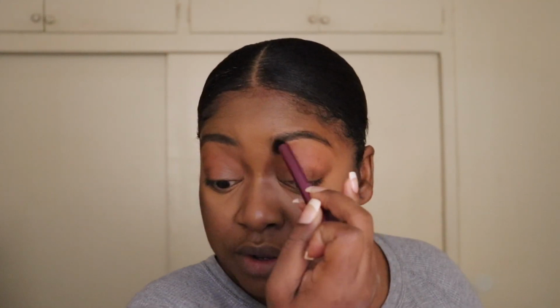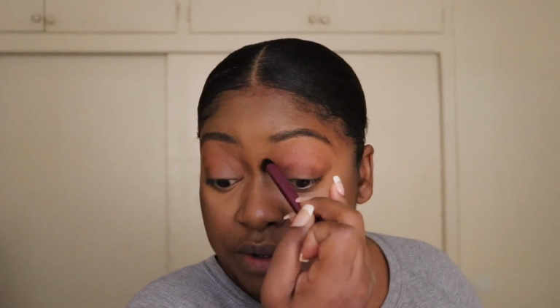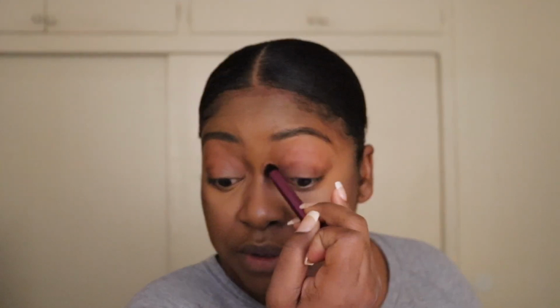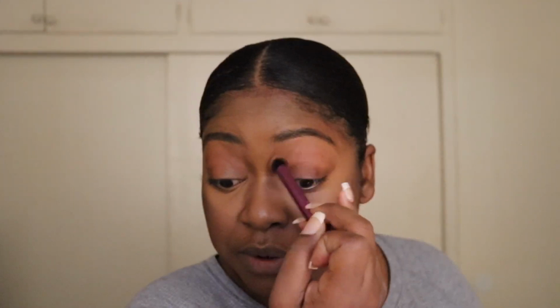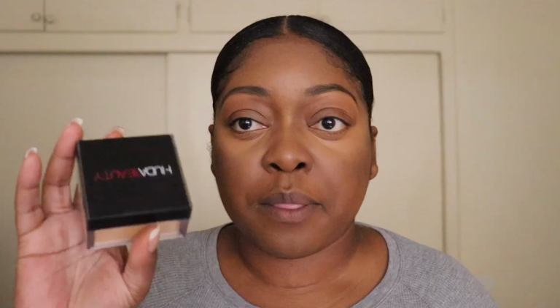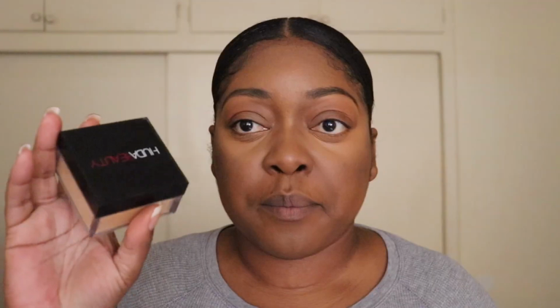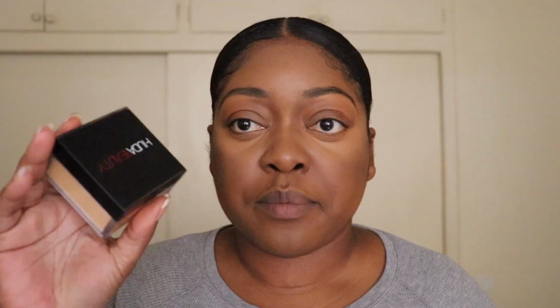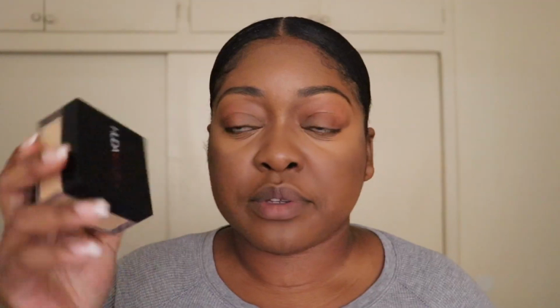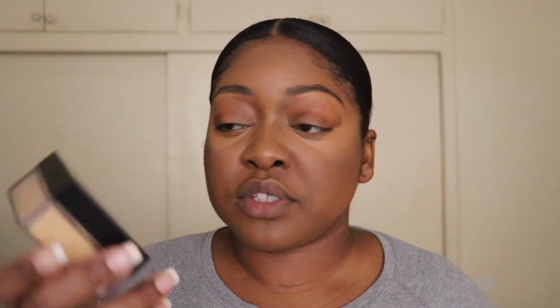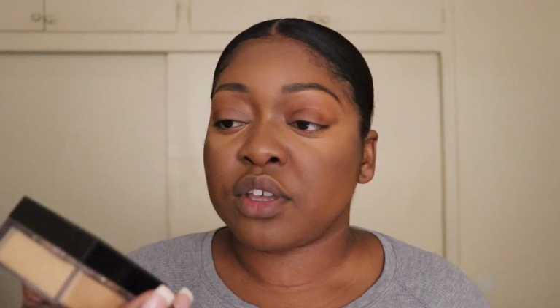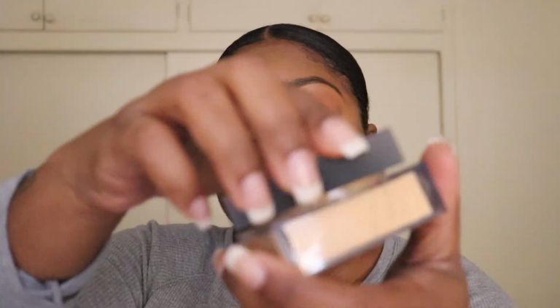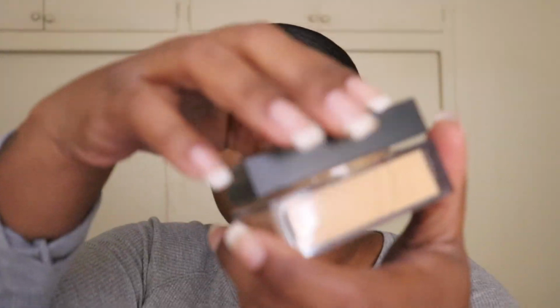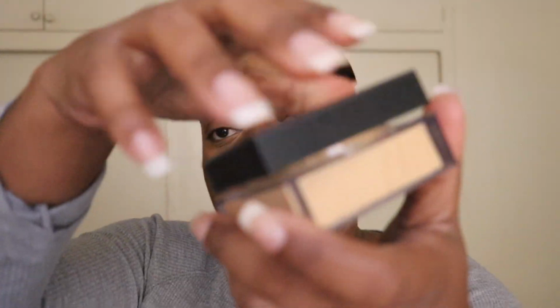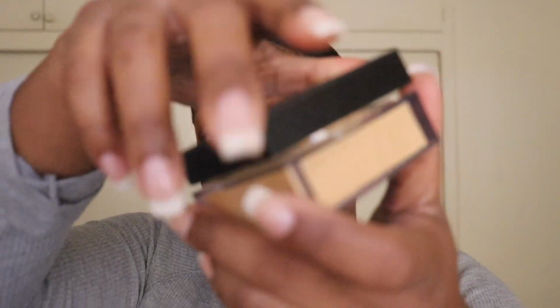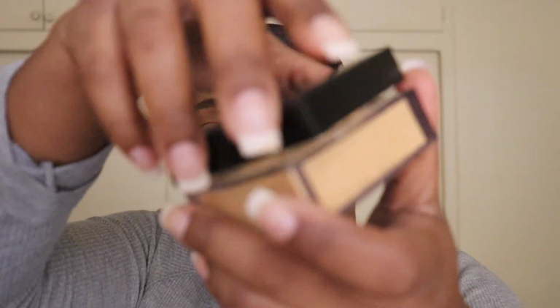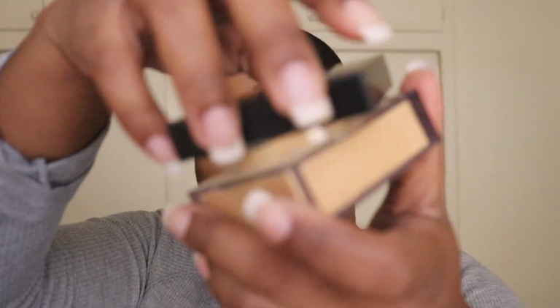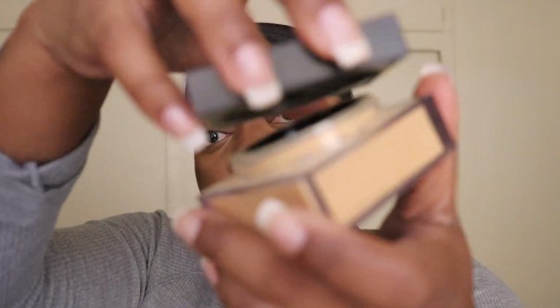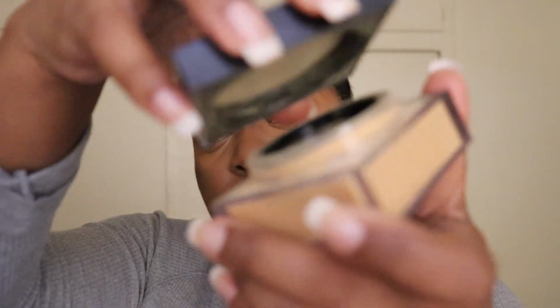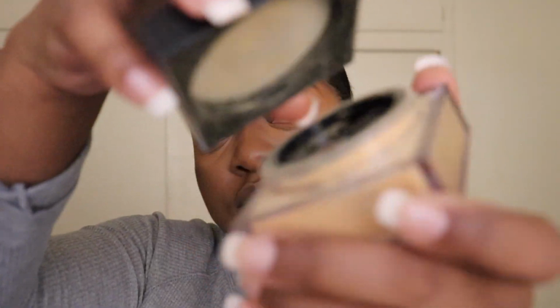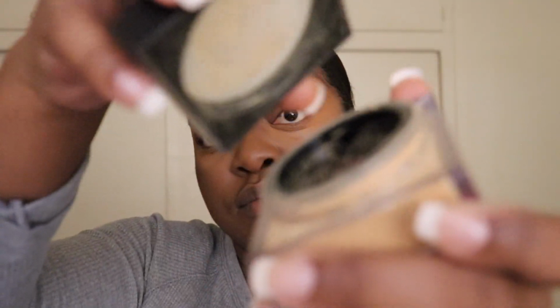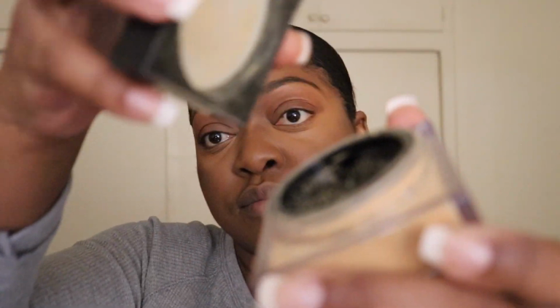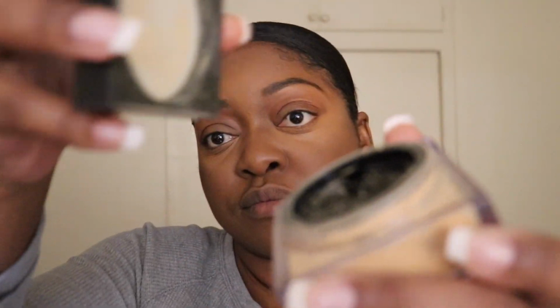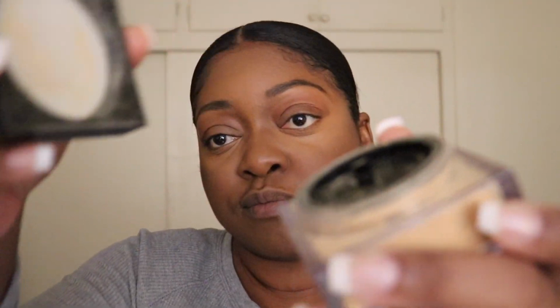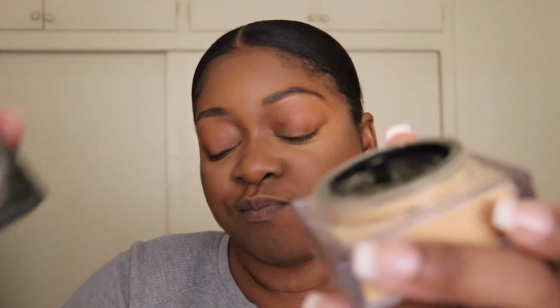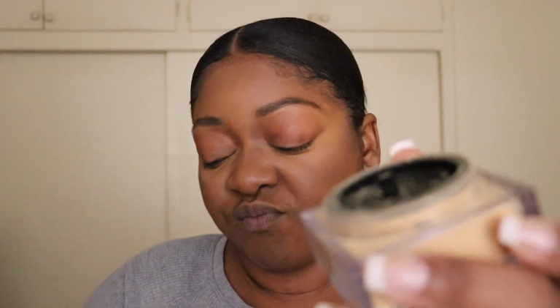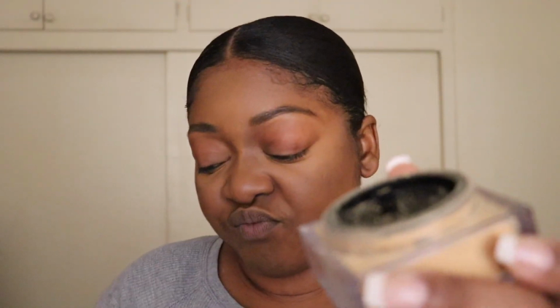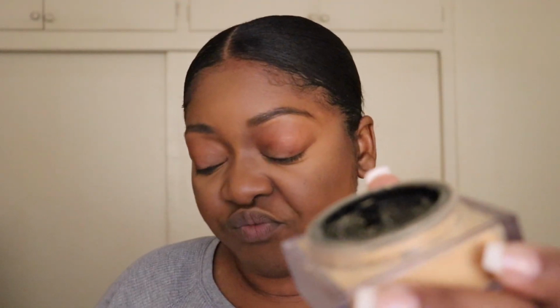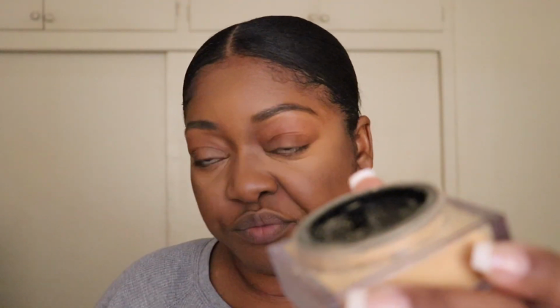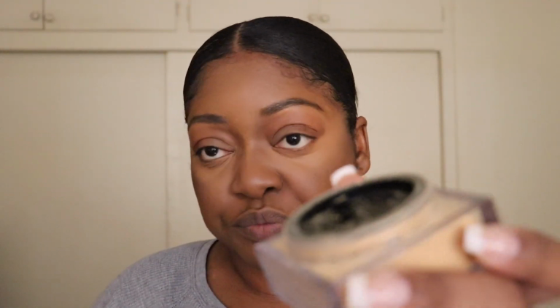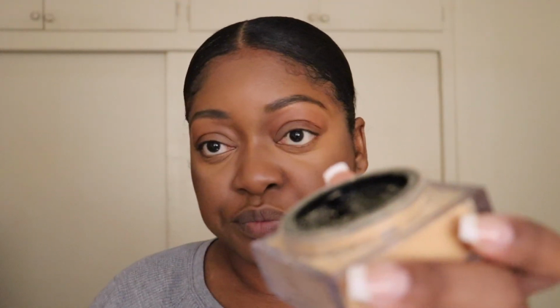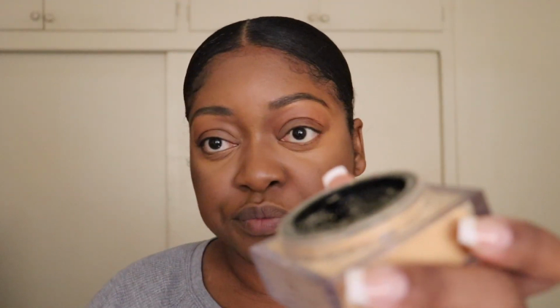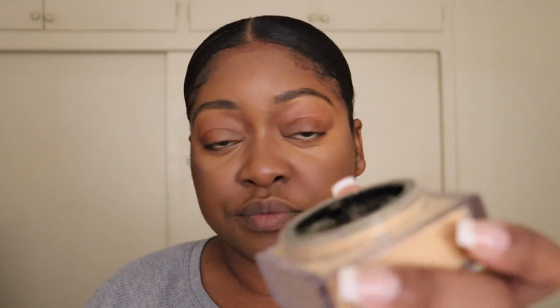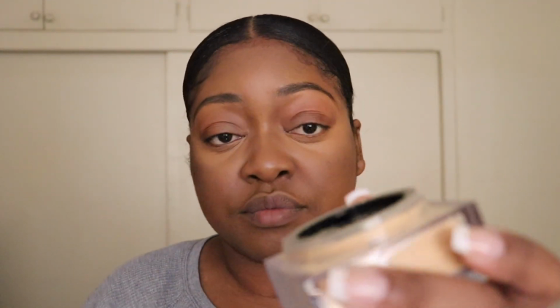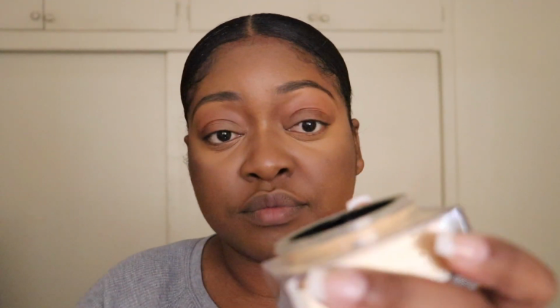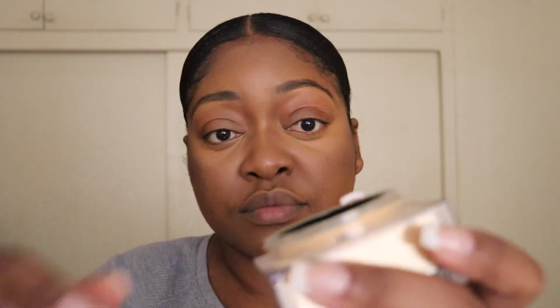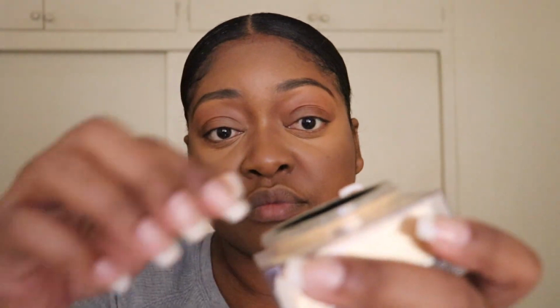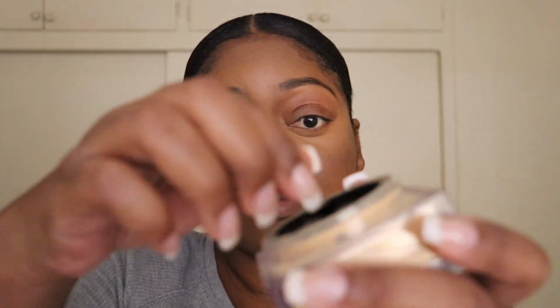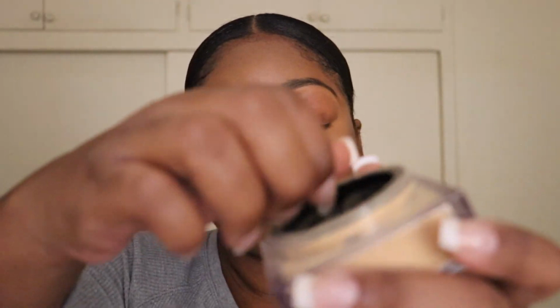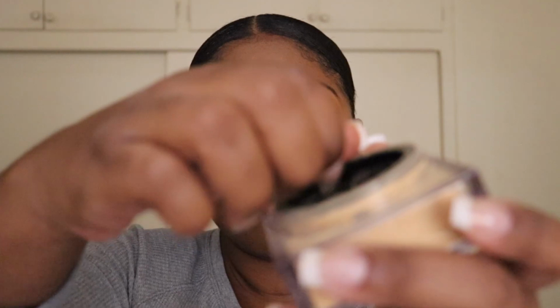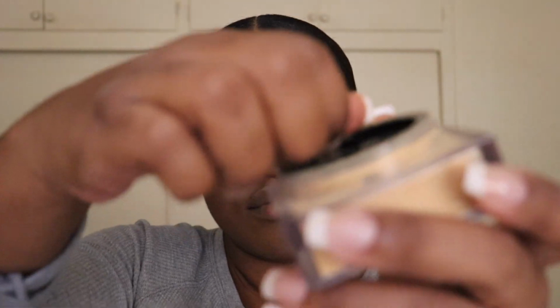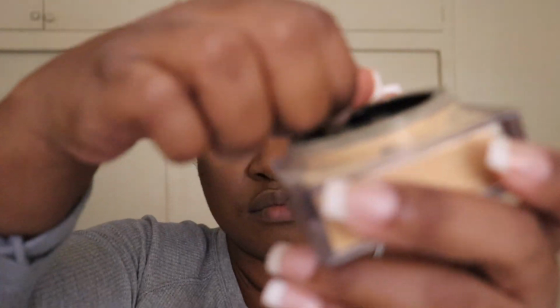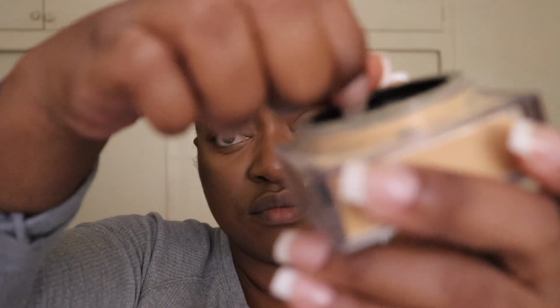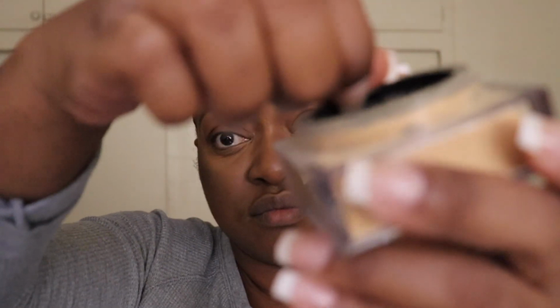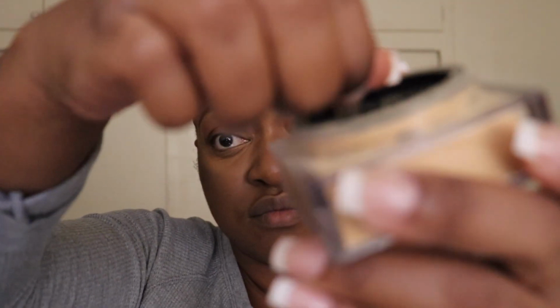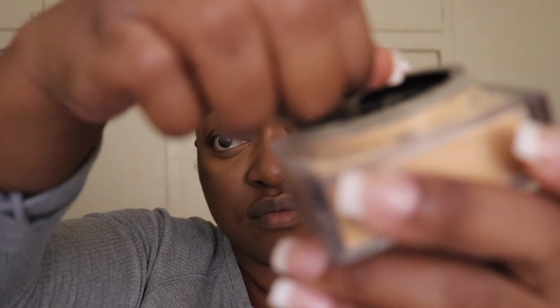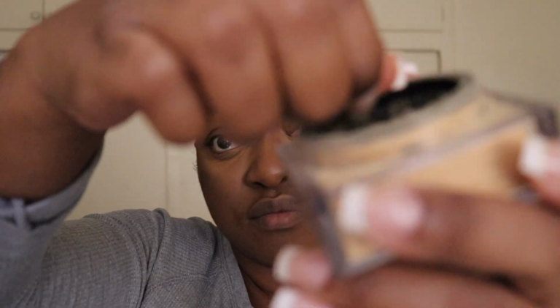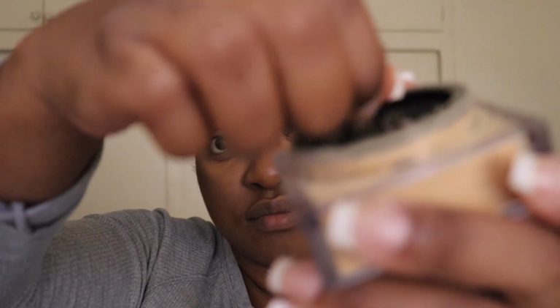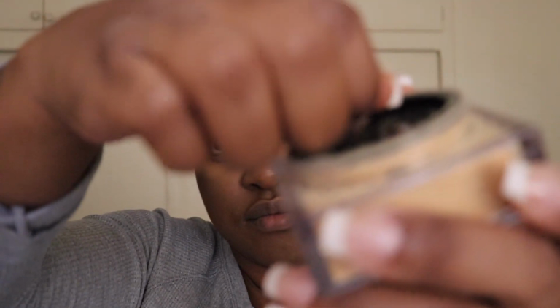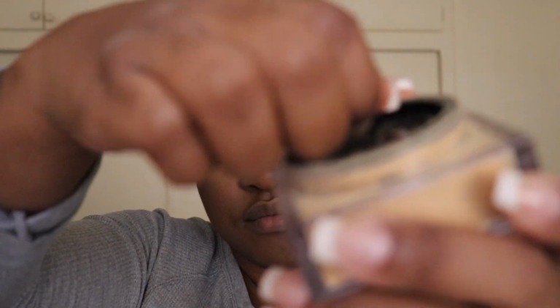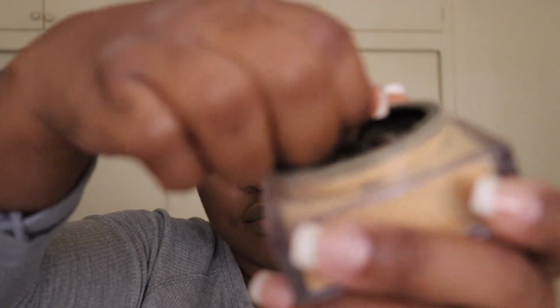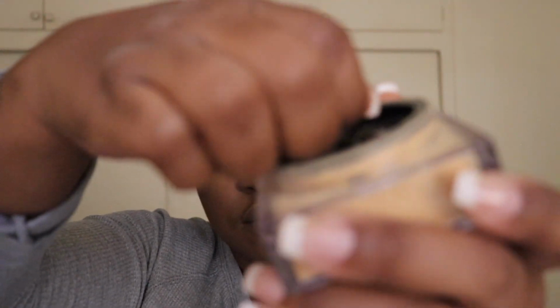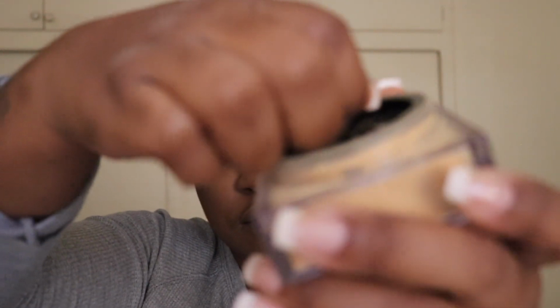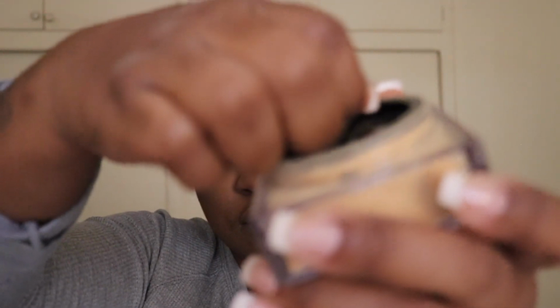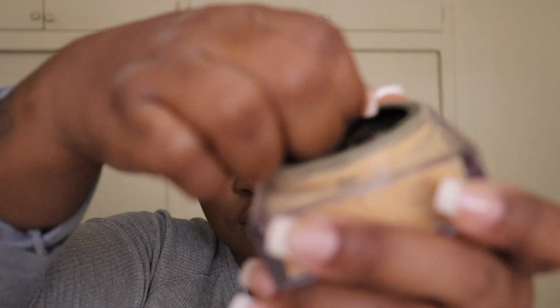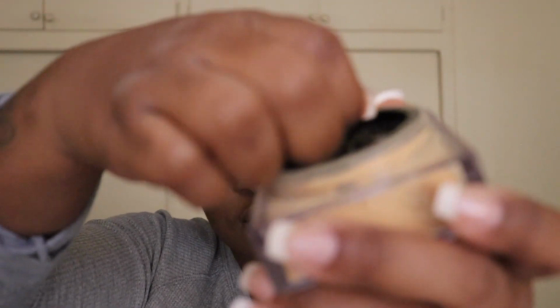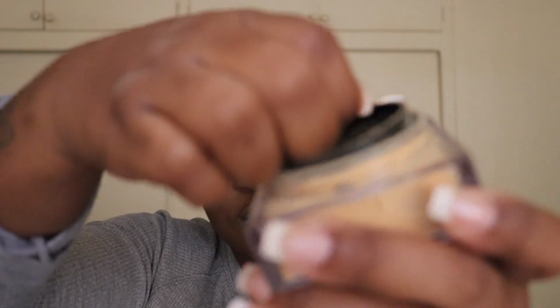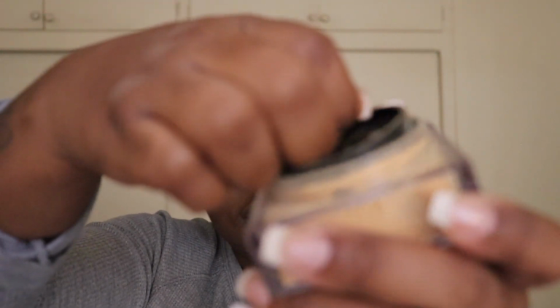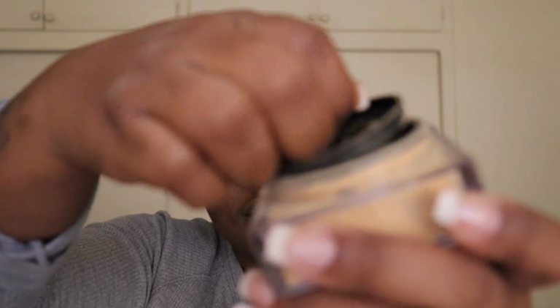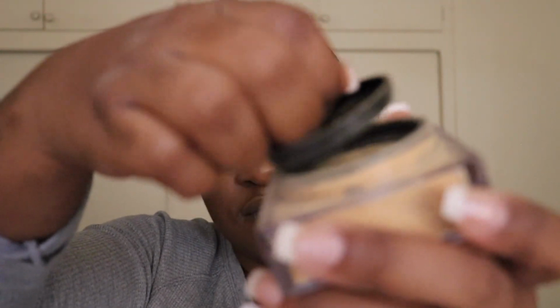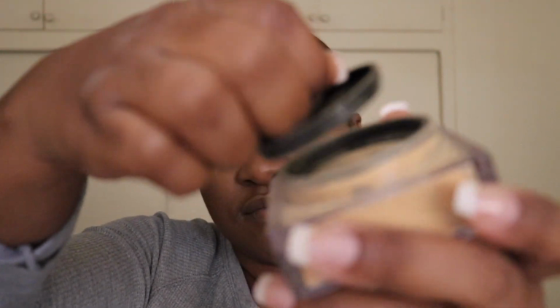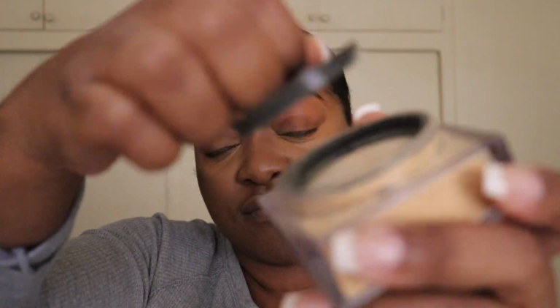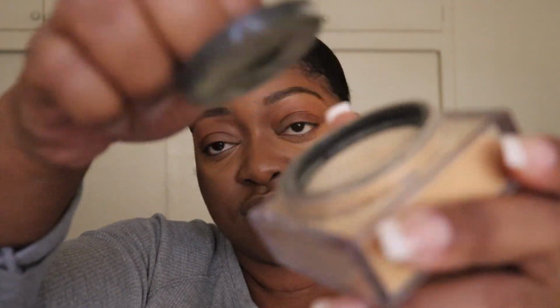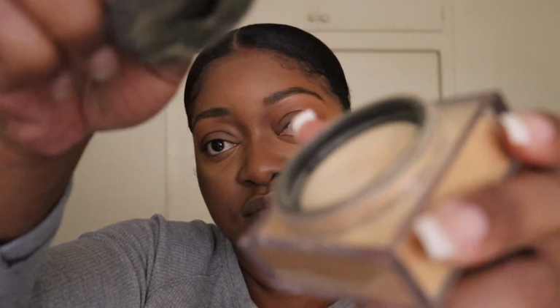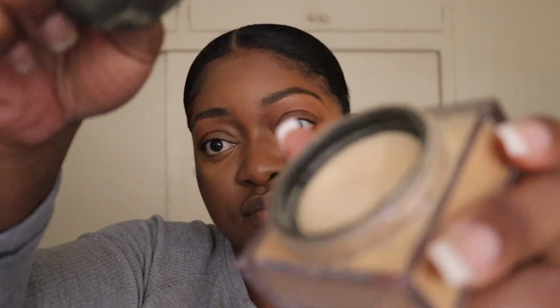So now I'm going to take this Huda Beauty setting powder, and this is going to be in the shade Canufa.